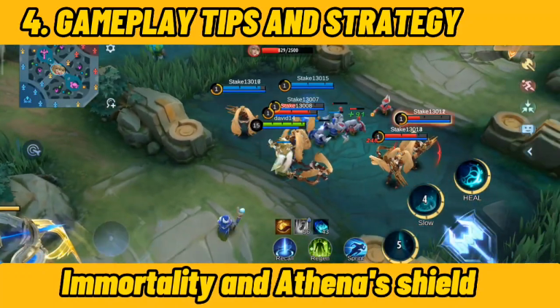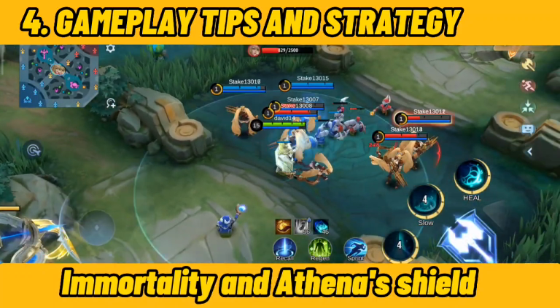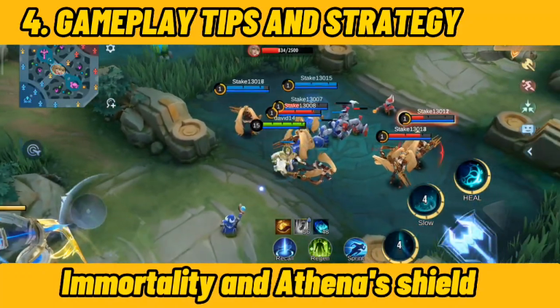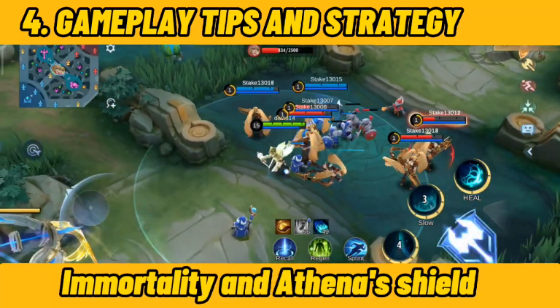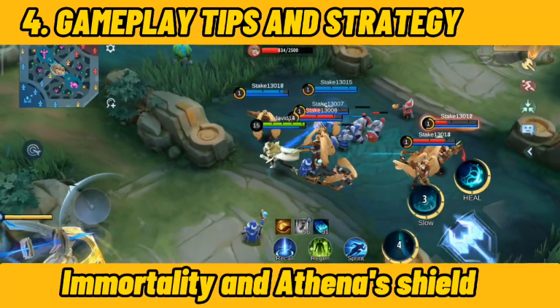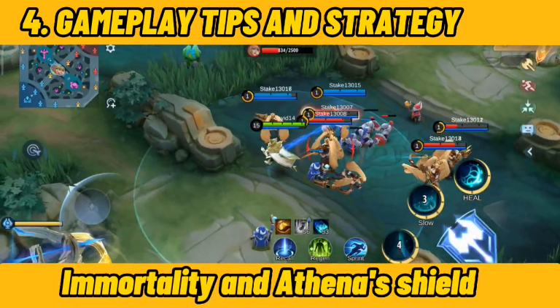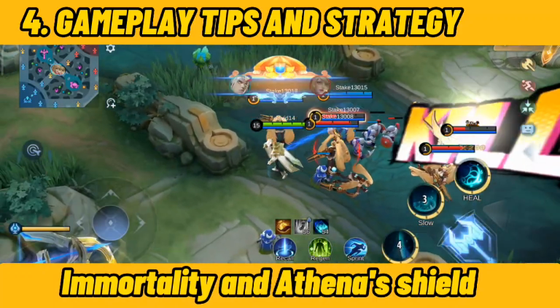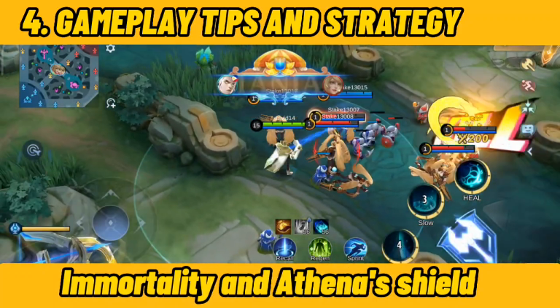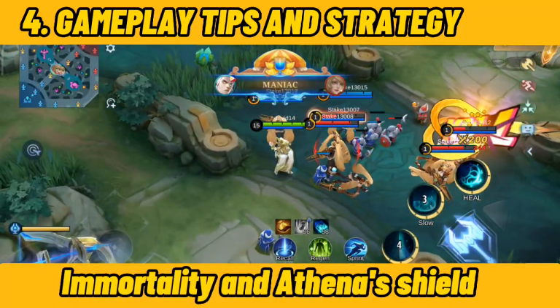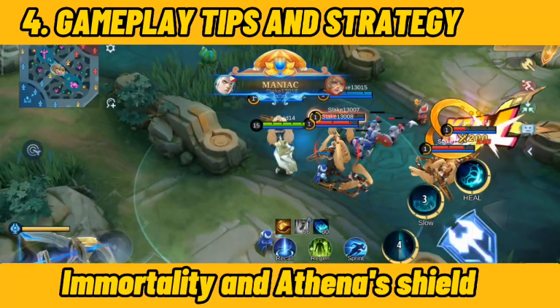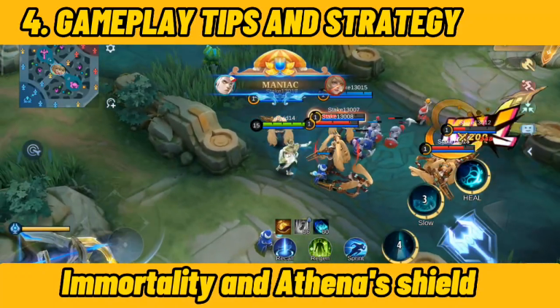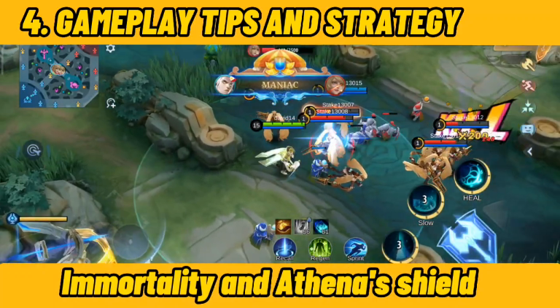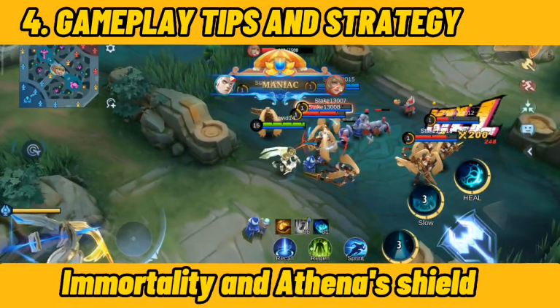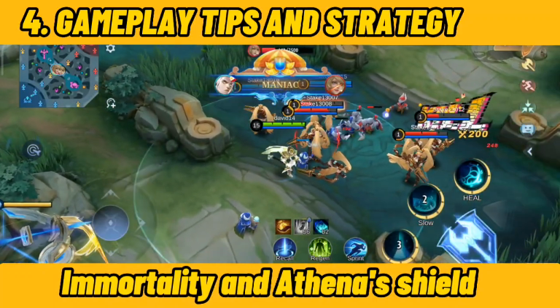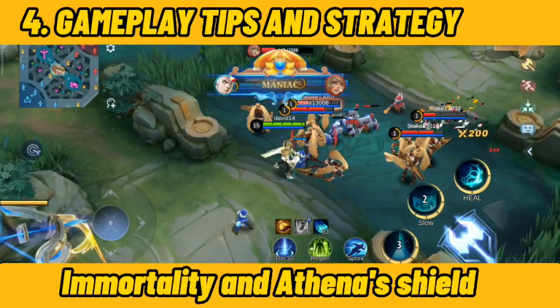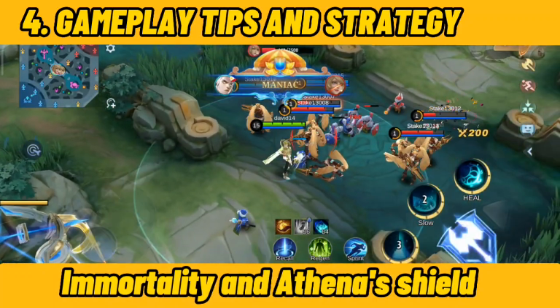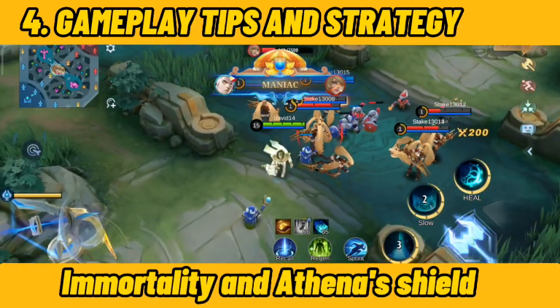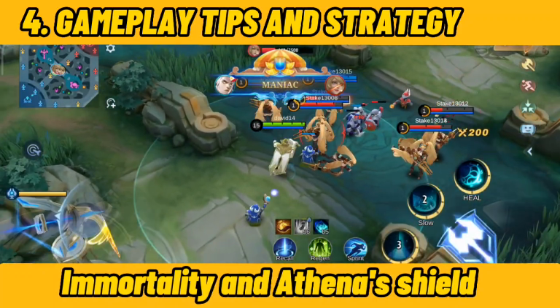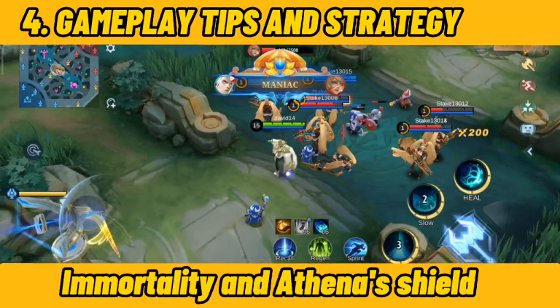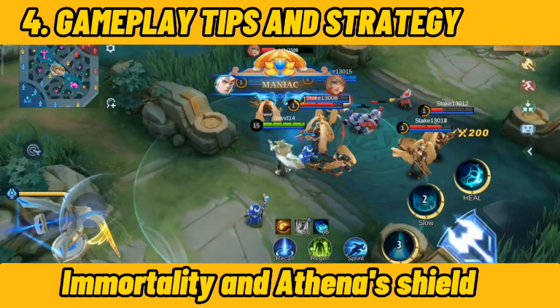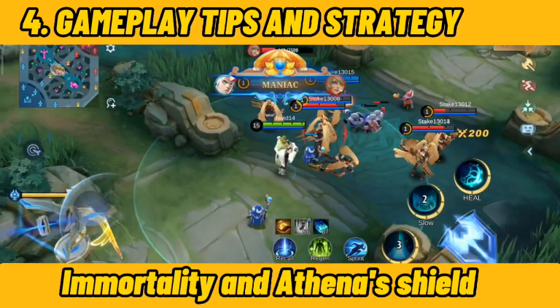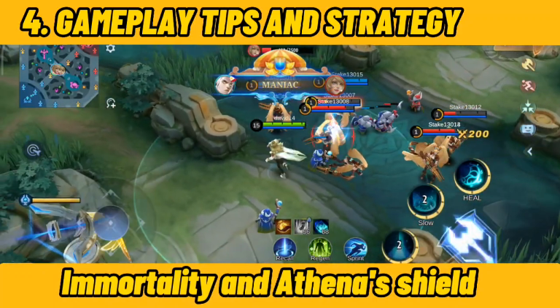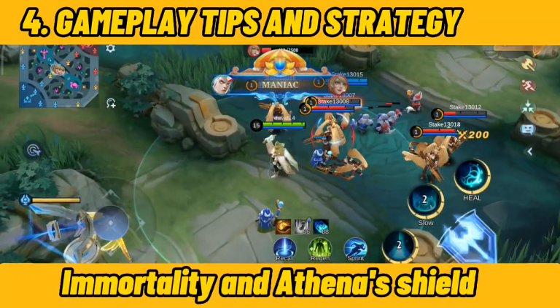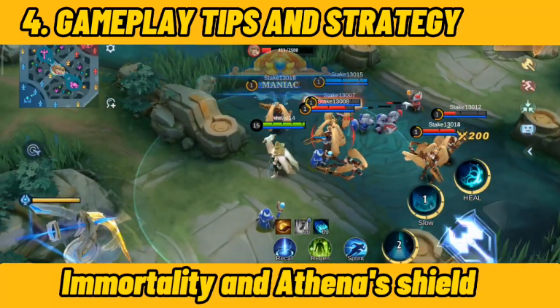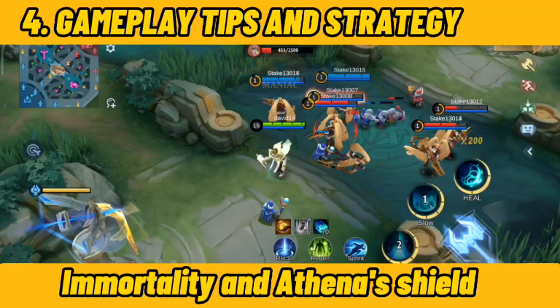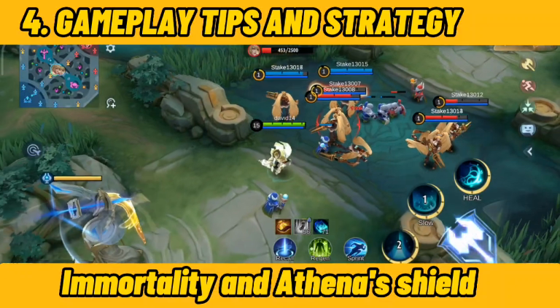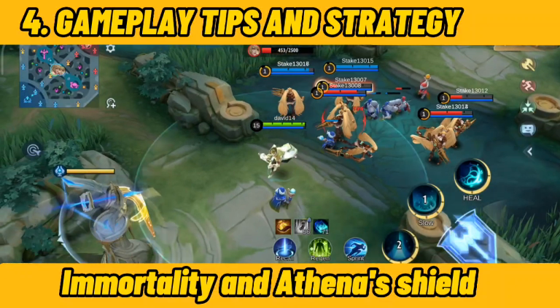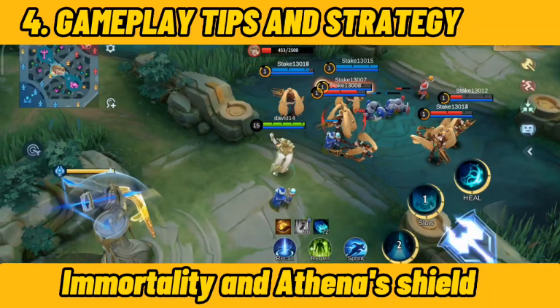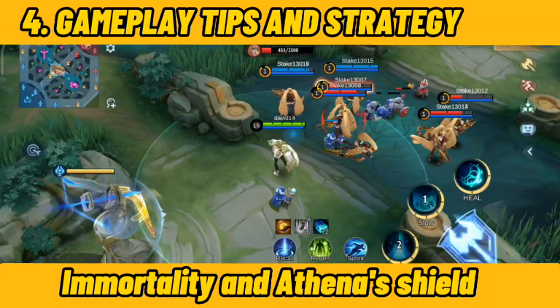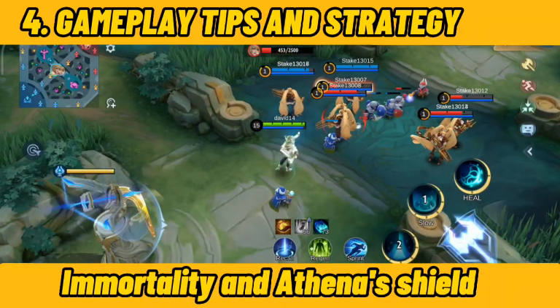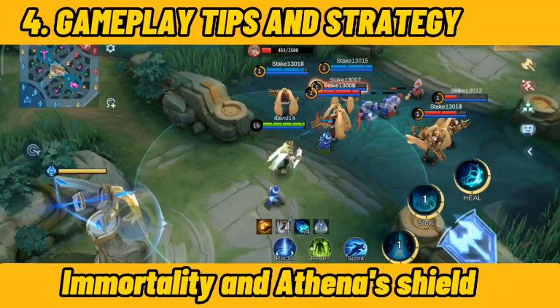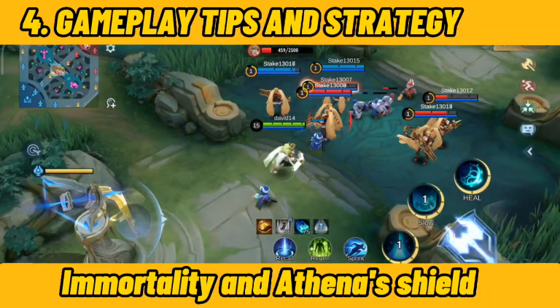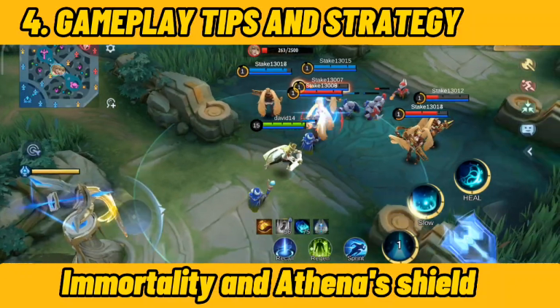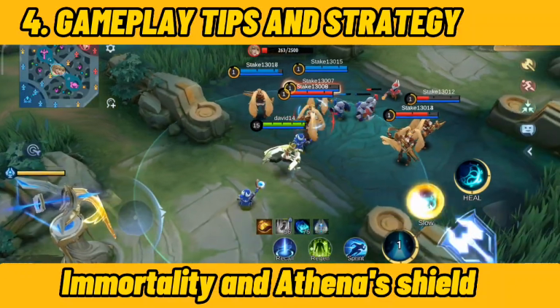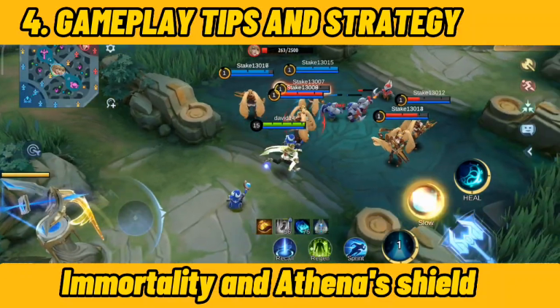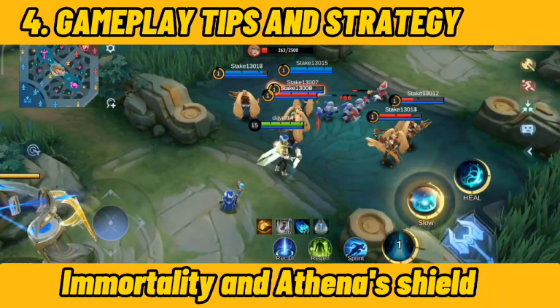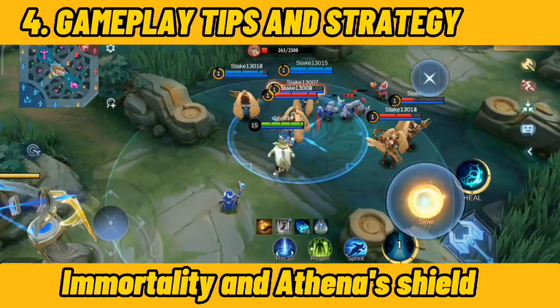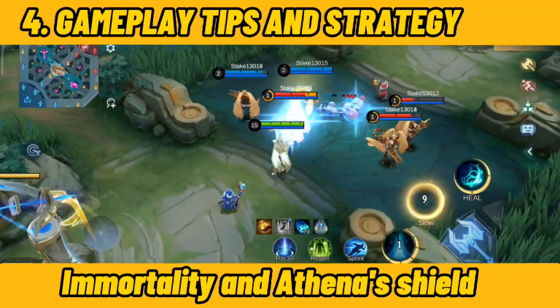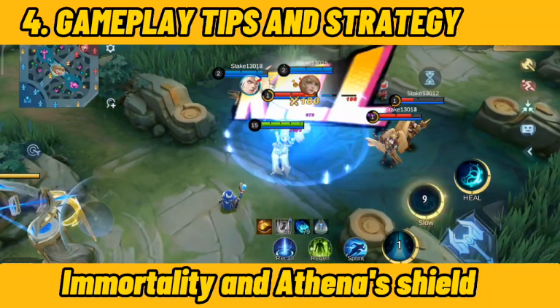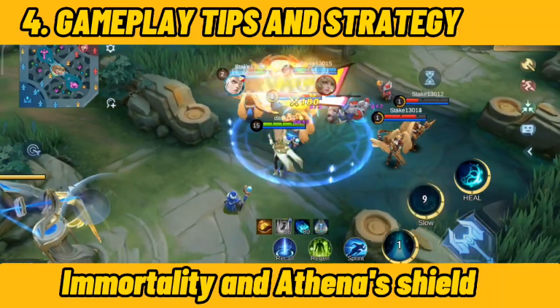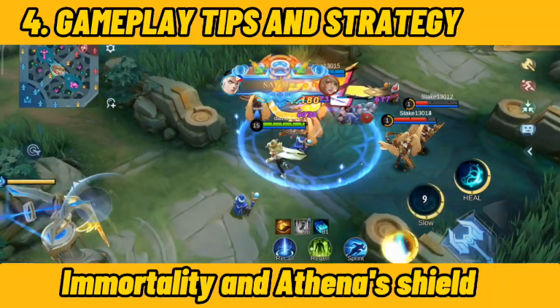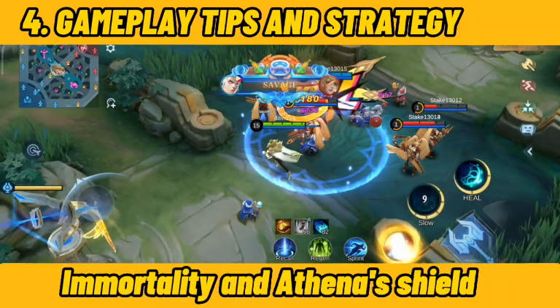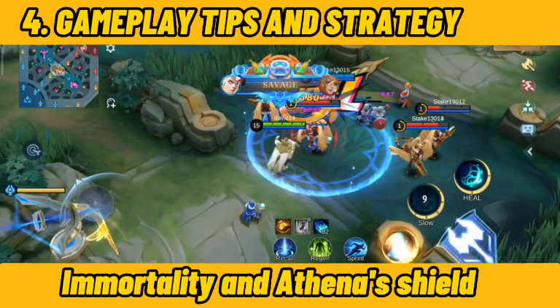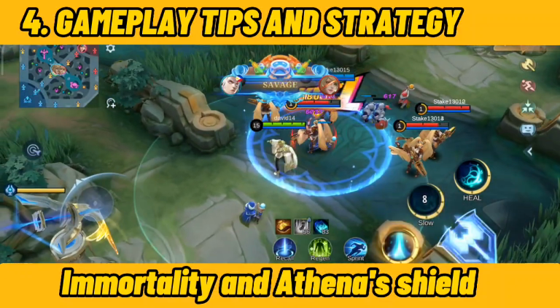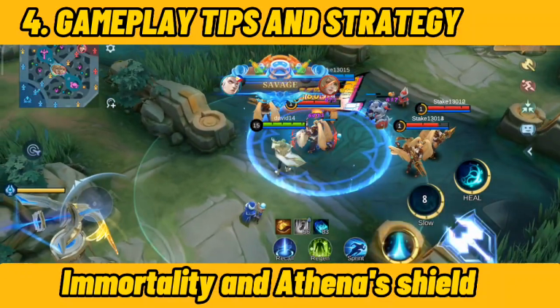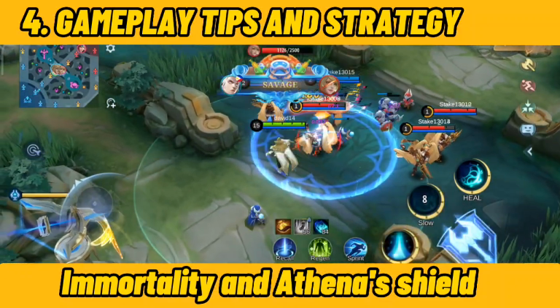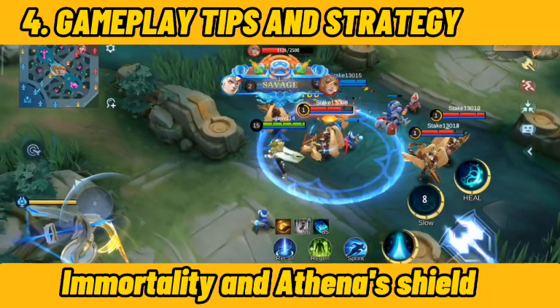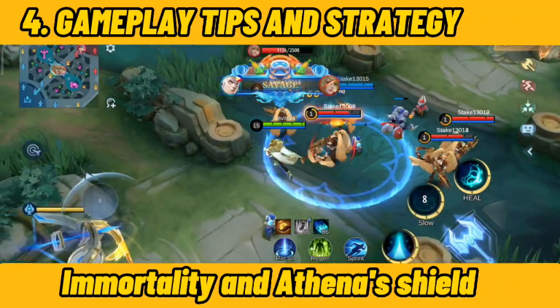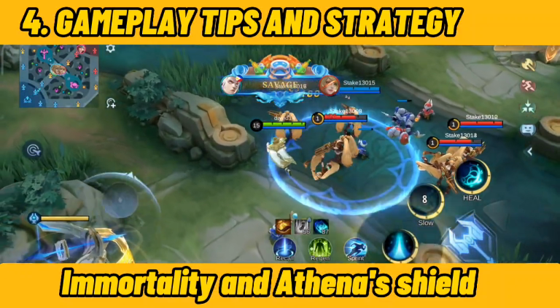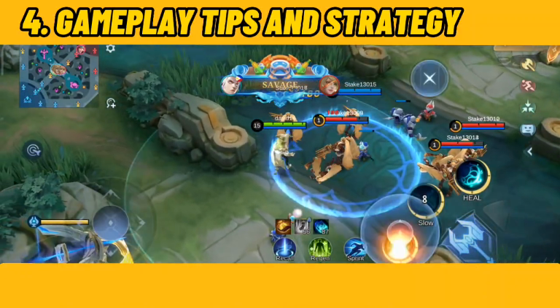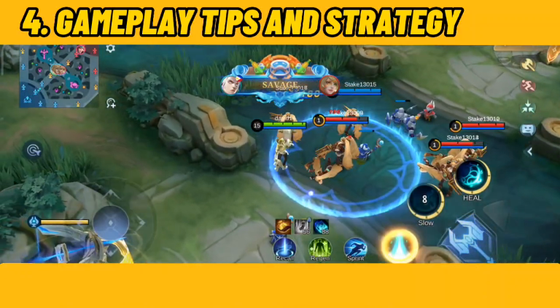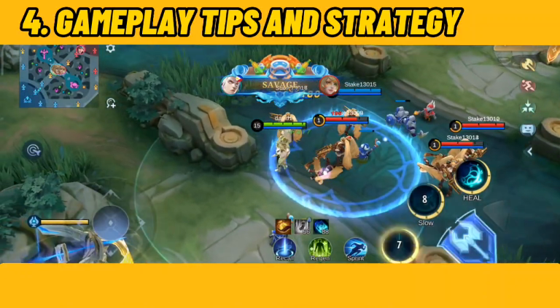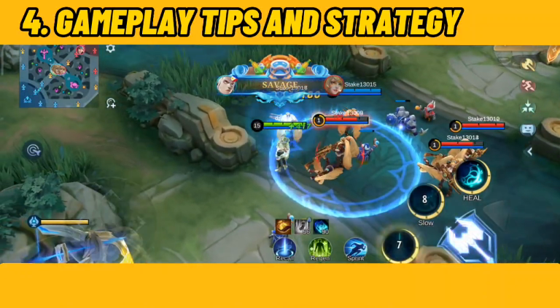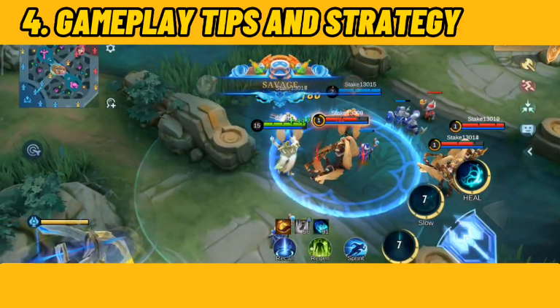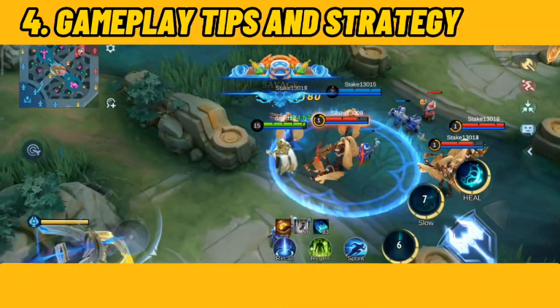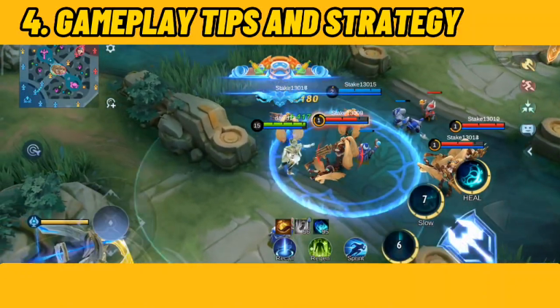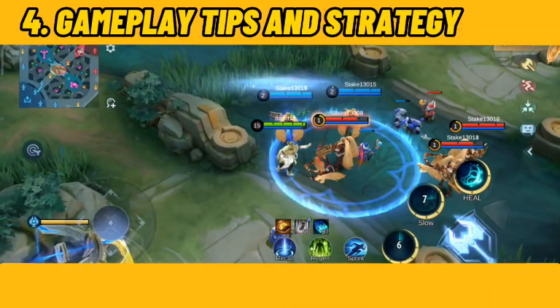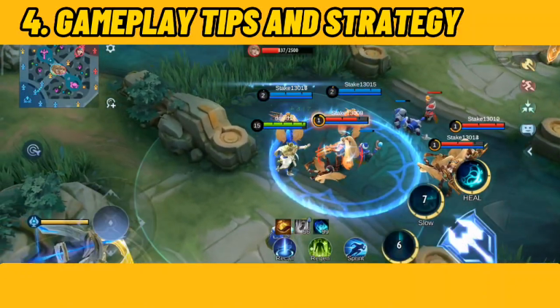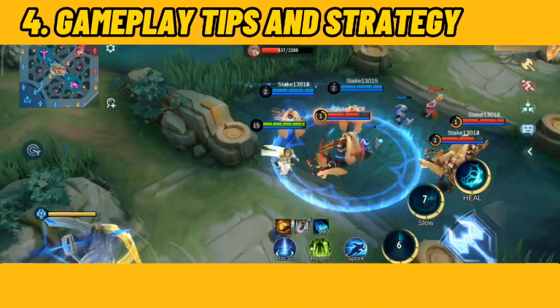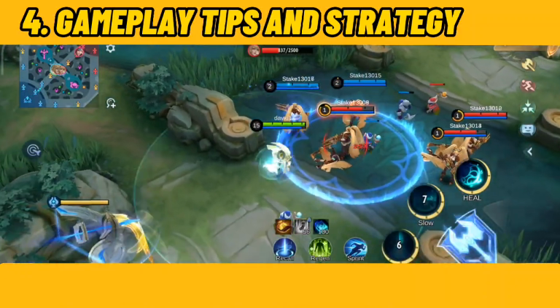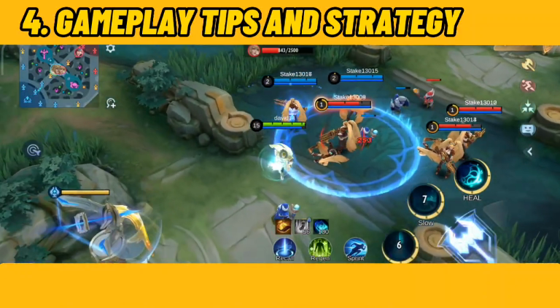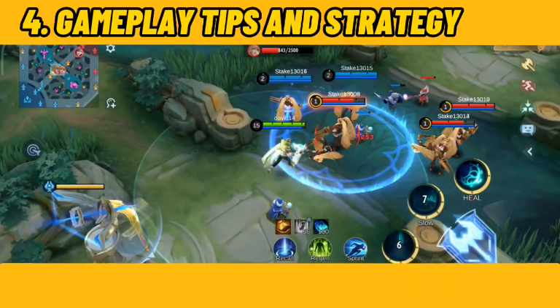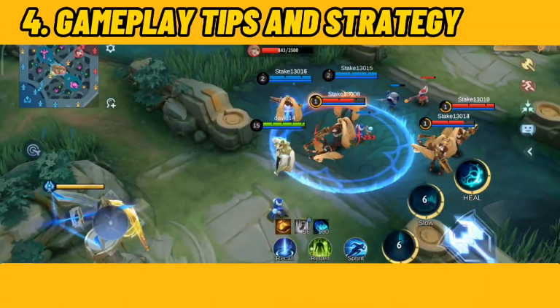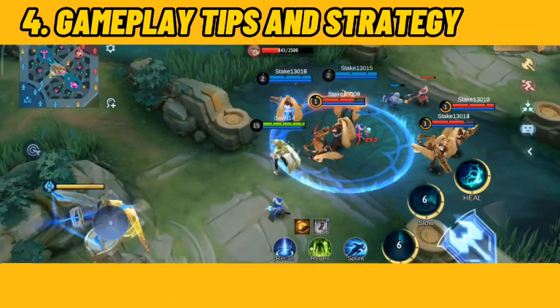Having proper tank items in your bag like Immortality and Athena's Shield will do the job. It will help prevent you from getting killed instantly by burst enemies like Eudora, Aurora, Gusion, Karina, and more.